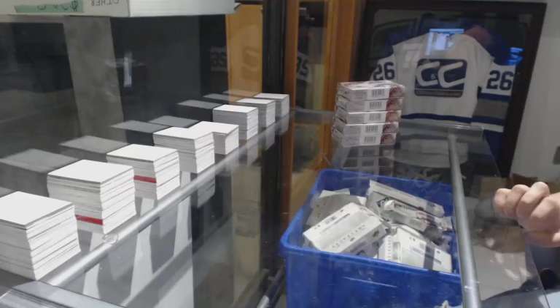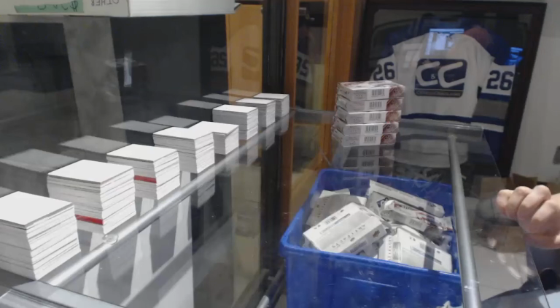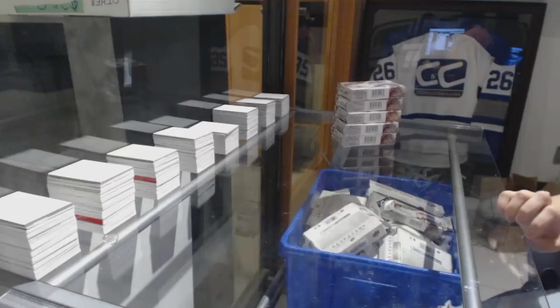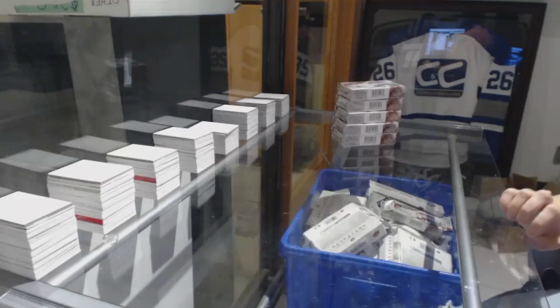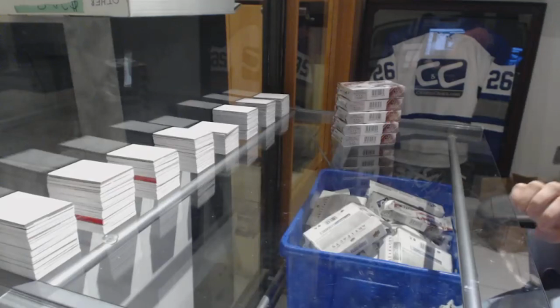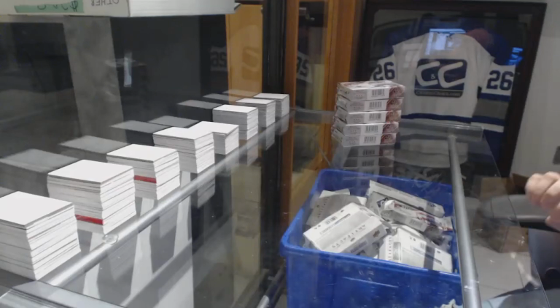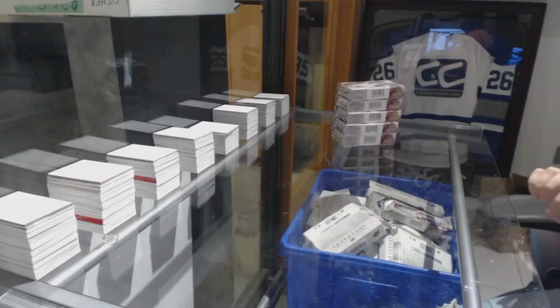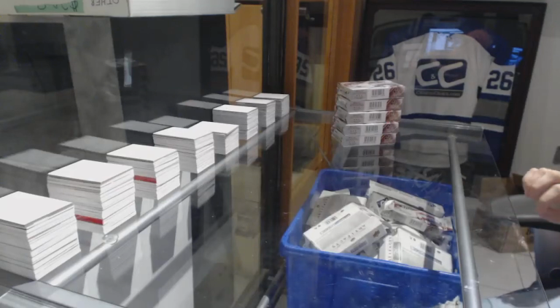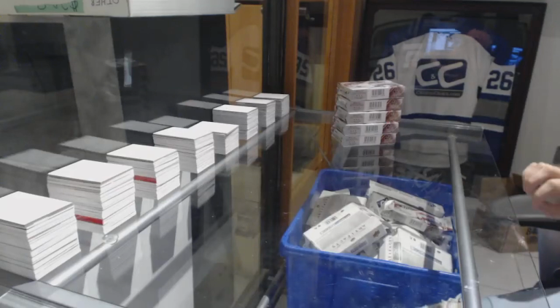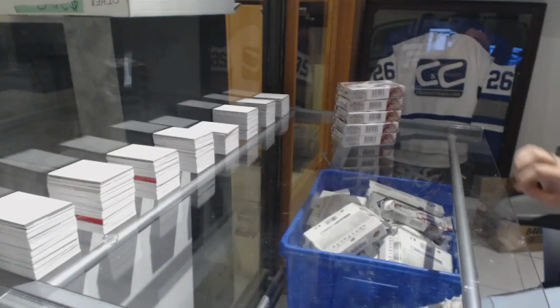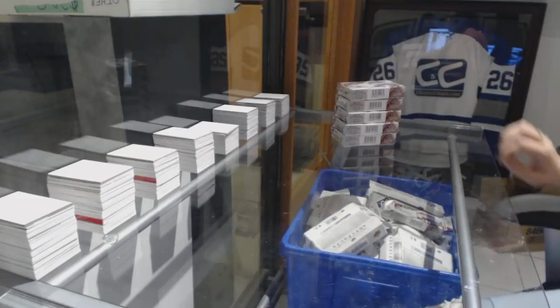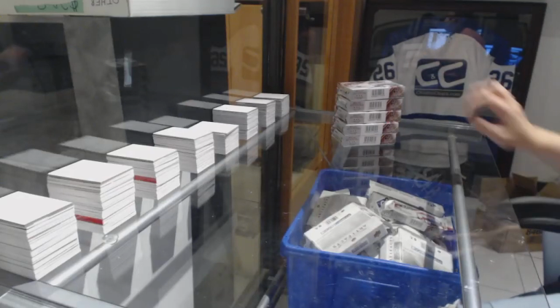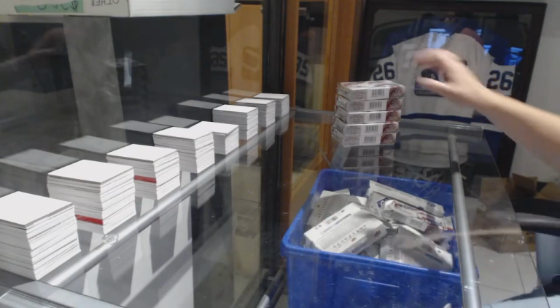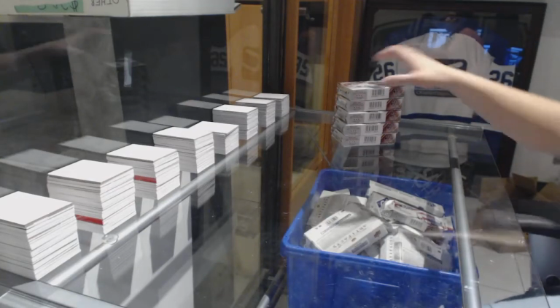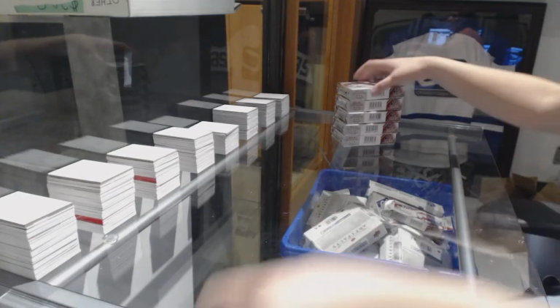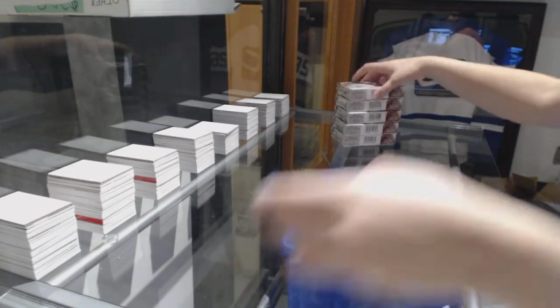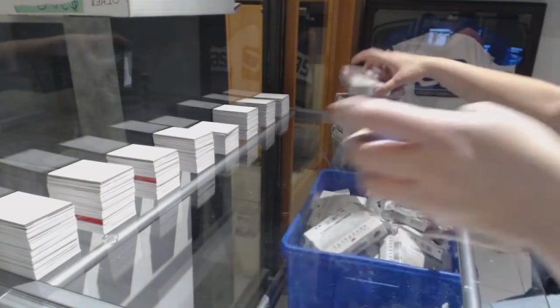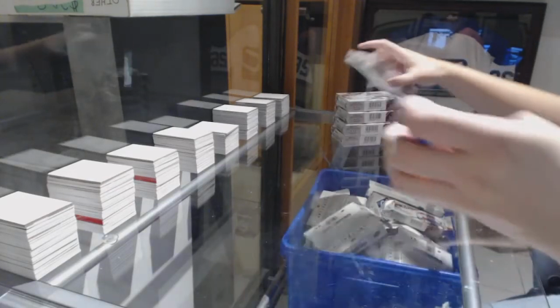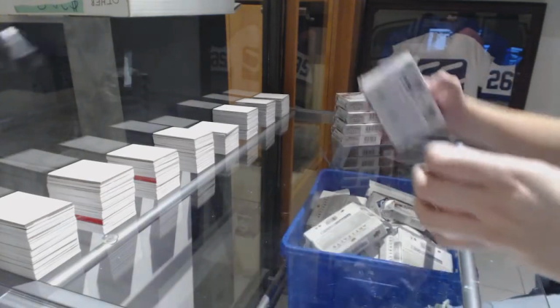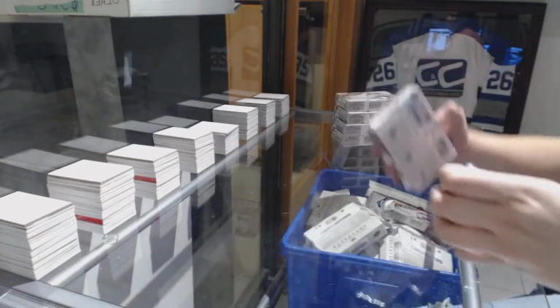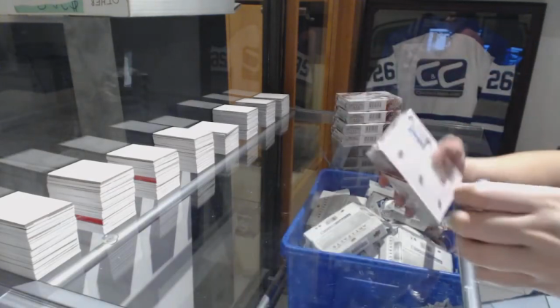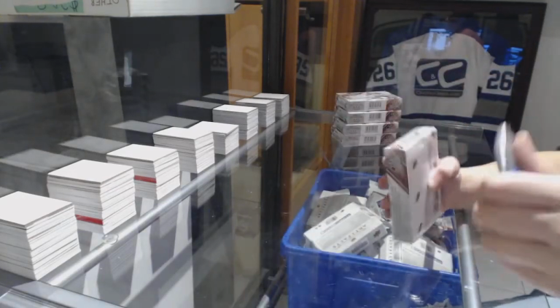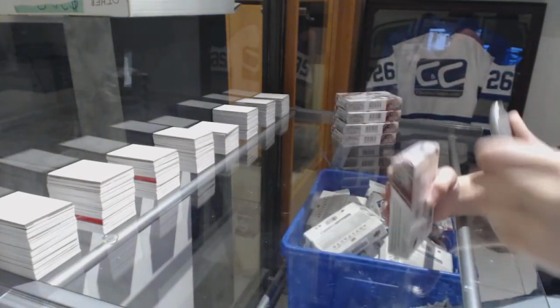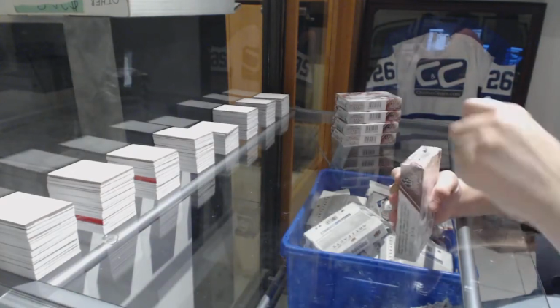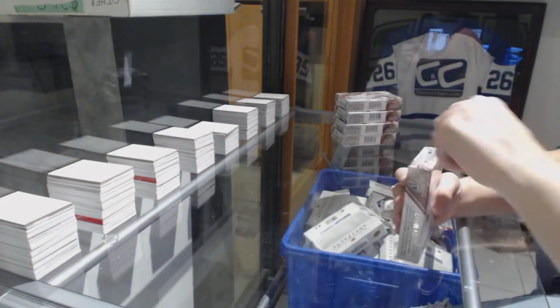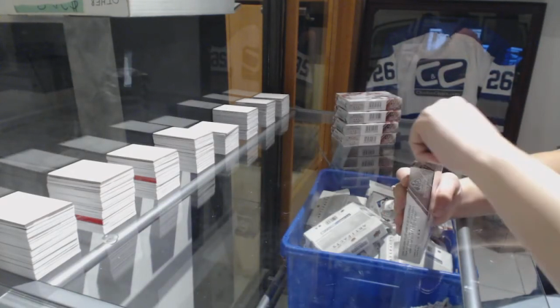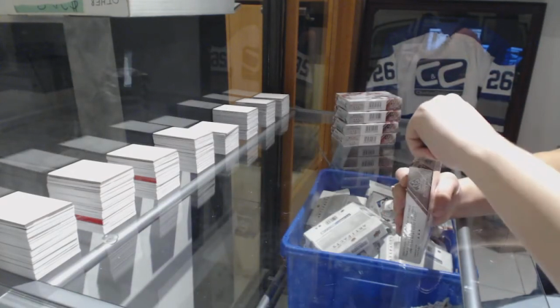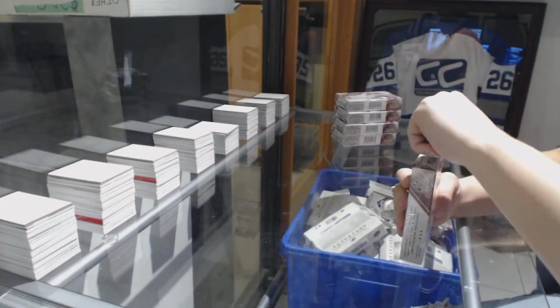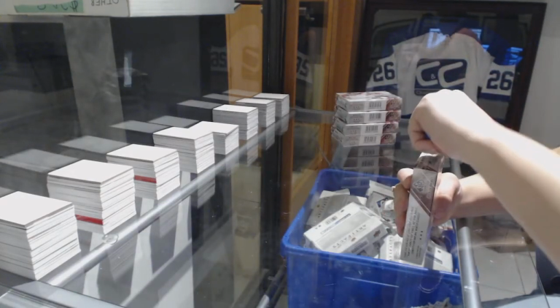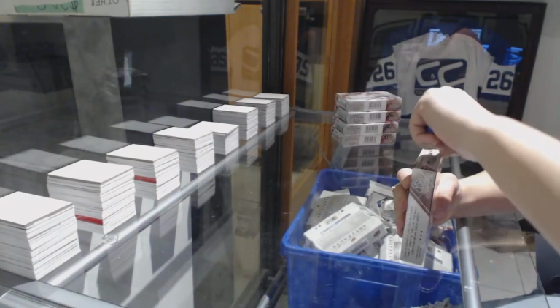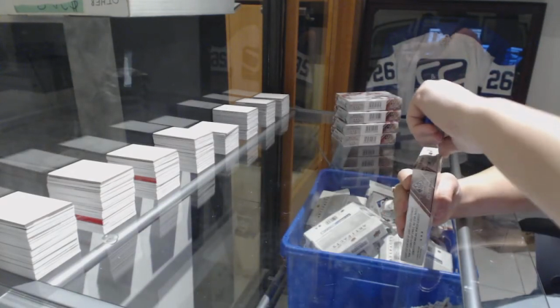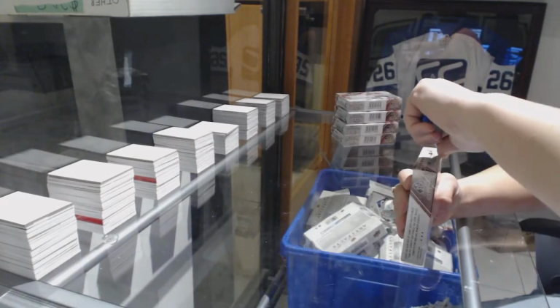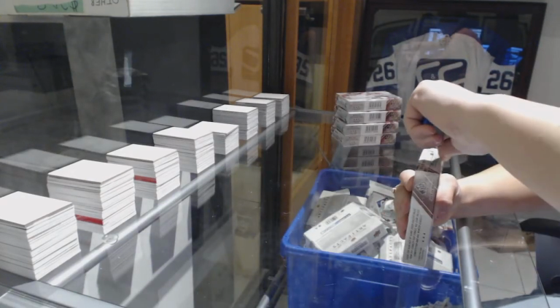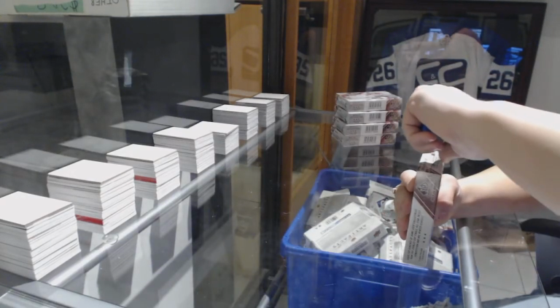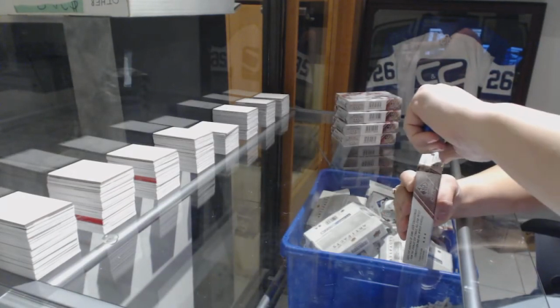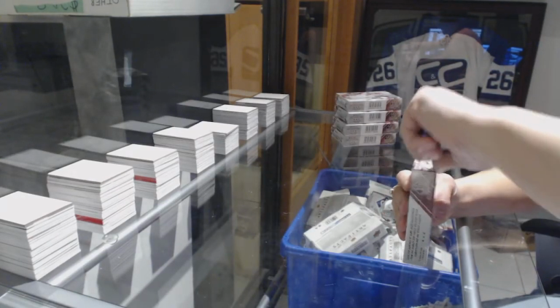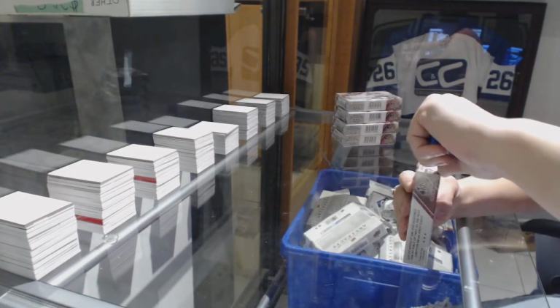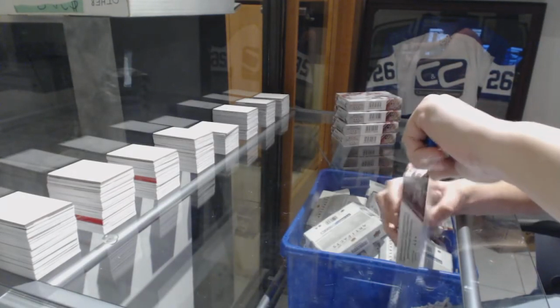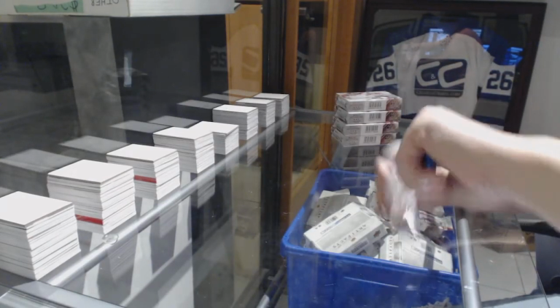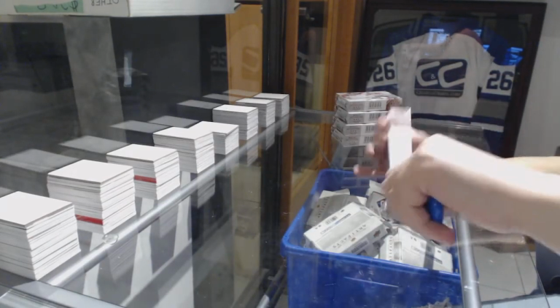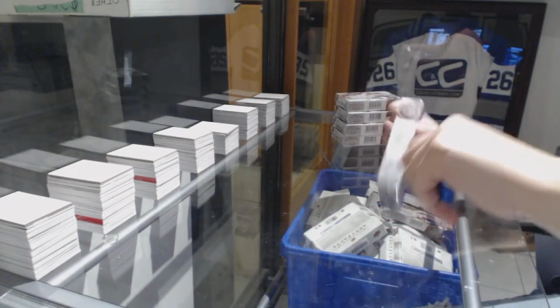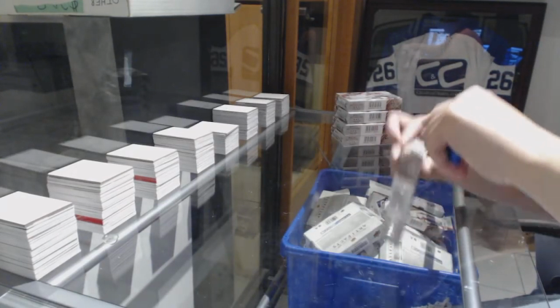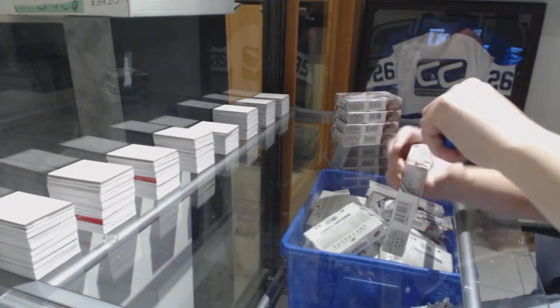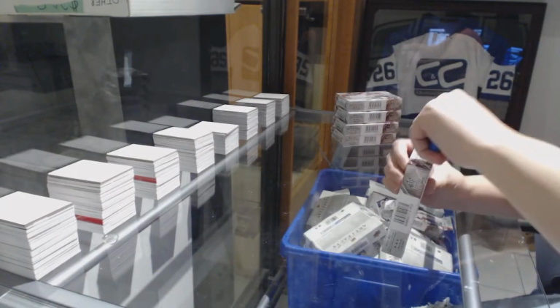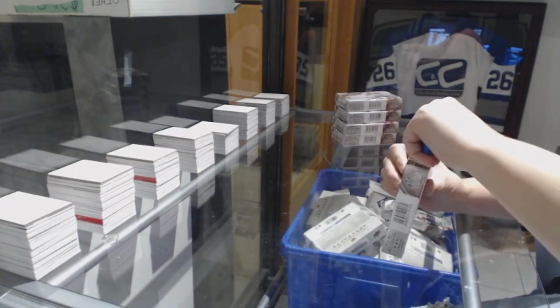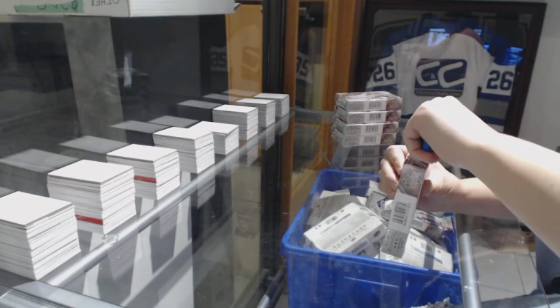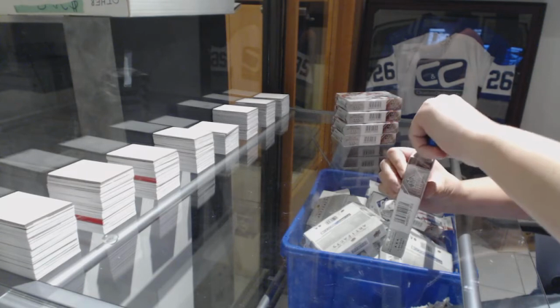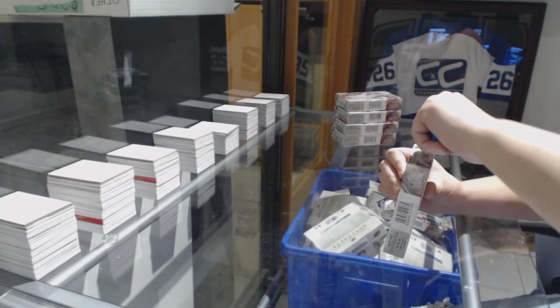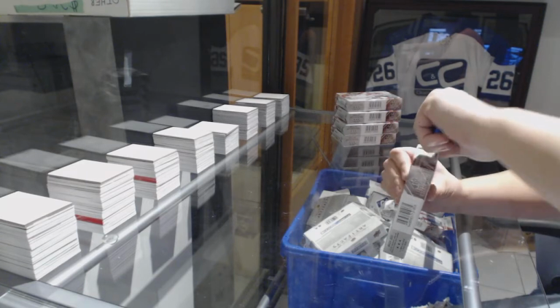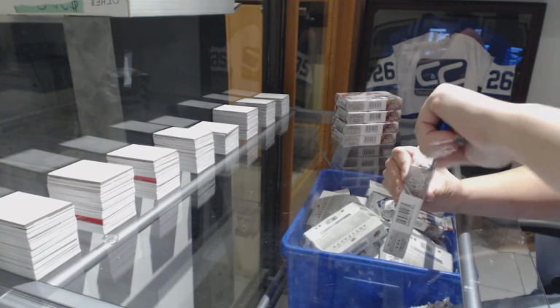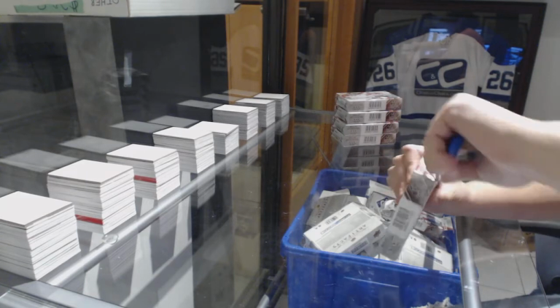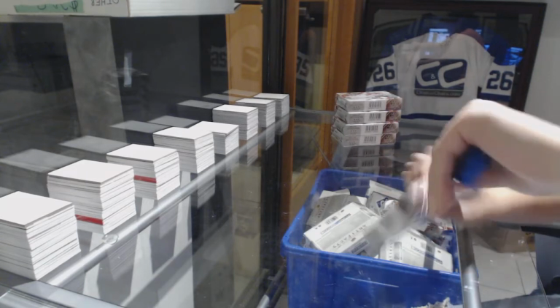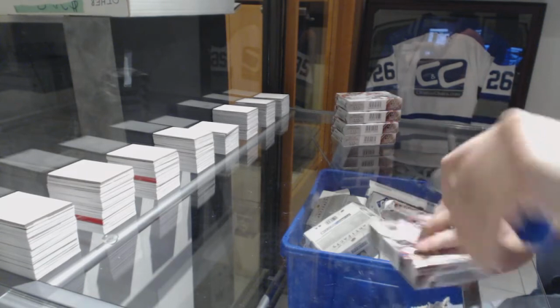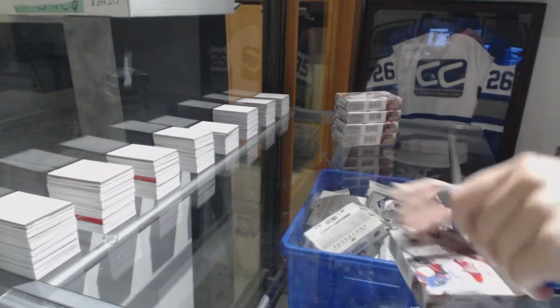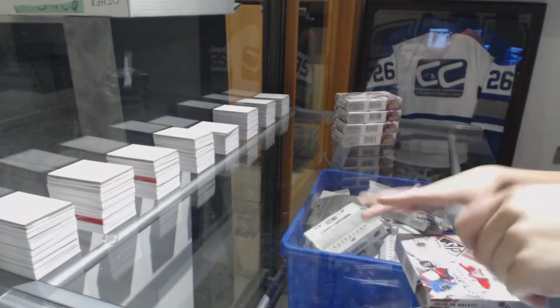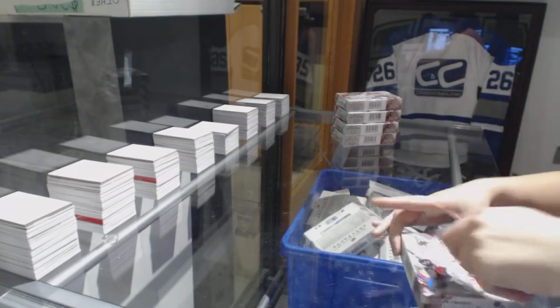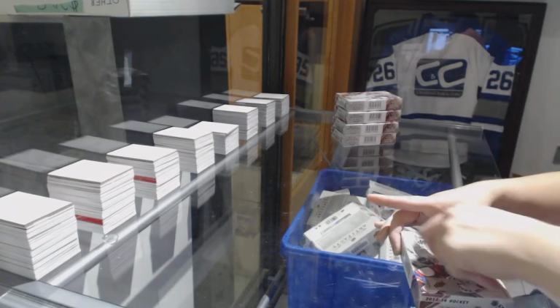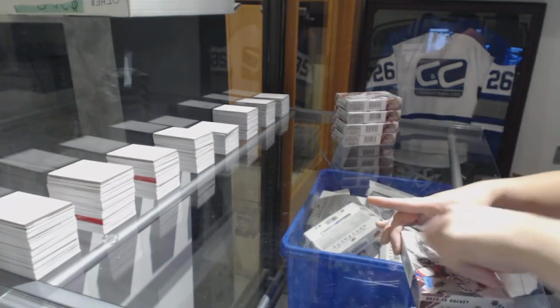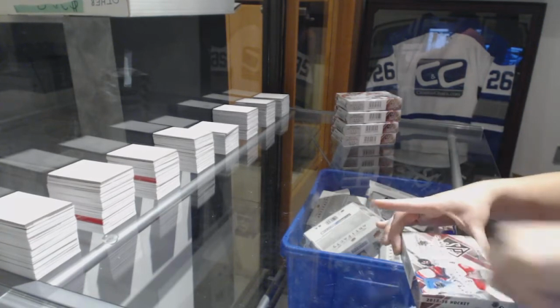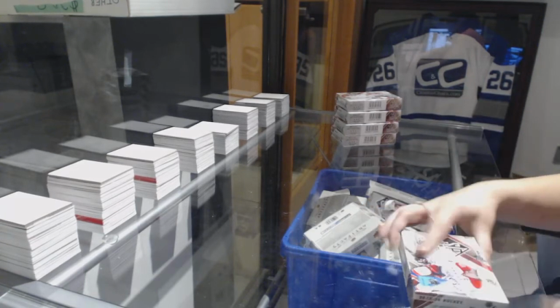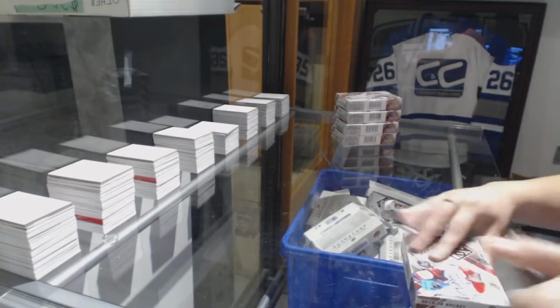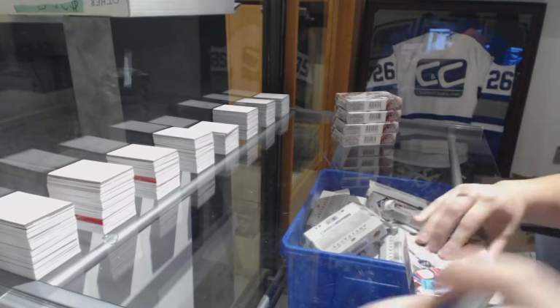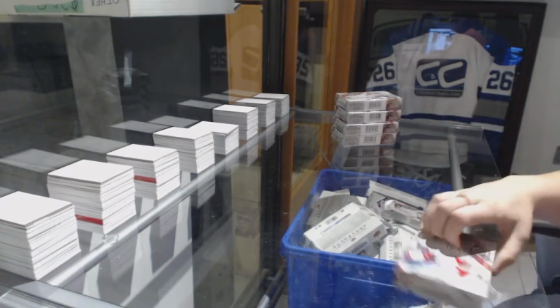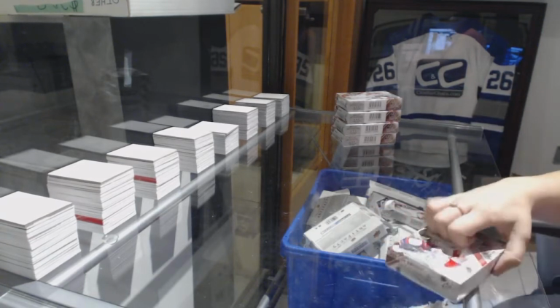Starting off the stage of group break 8359, we've got the five box half case of 1516 Upper Deck SPx.